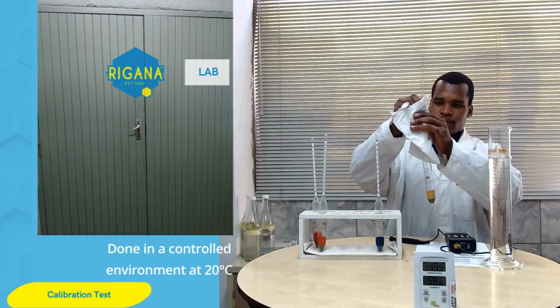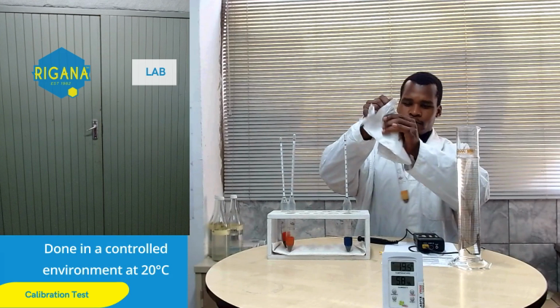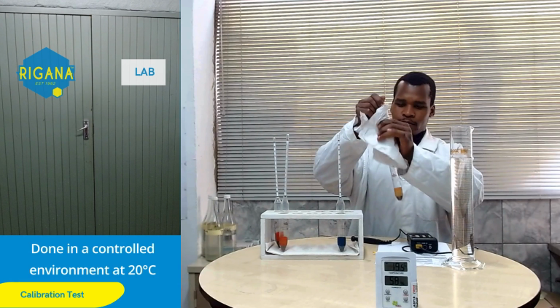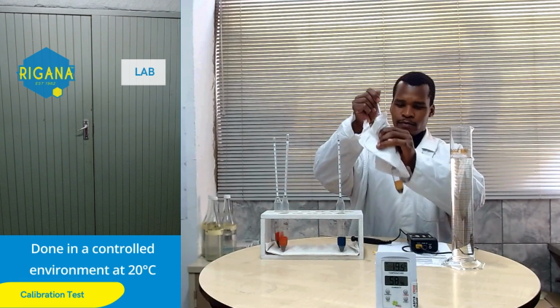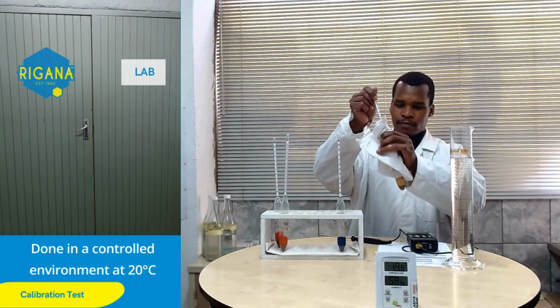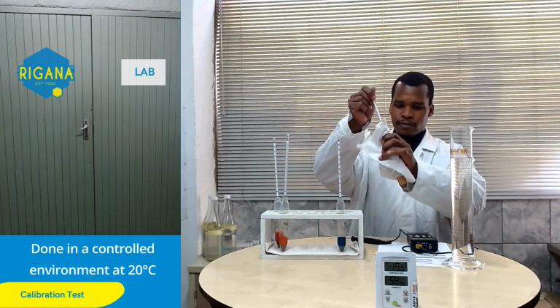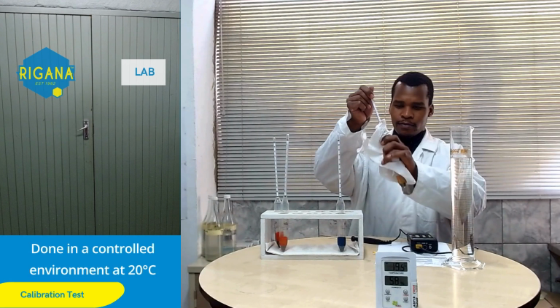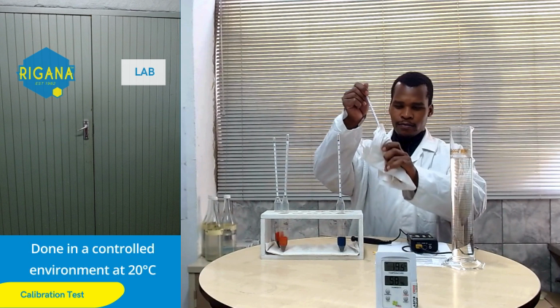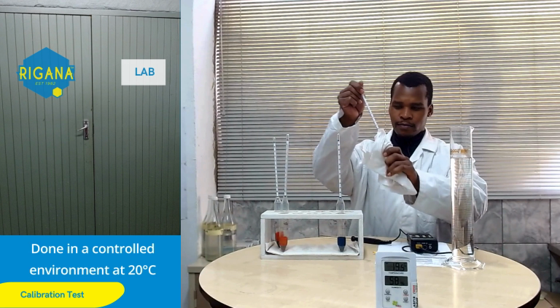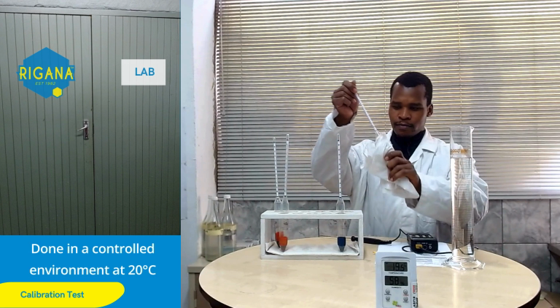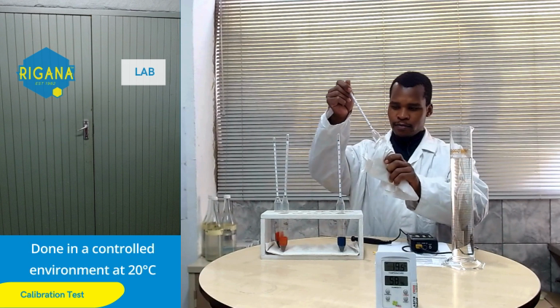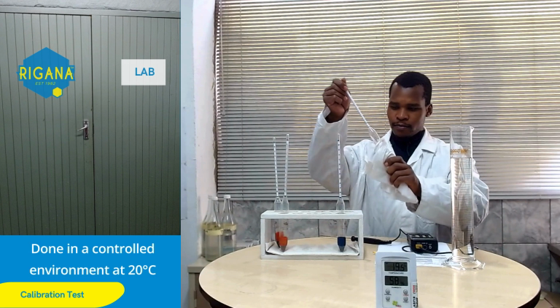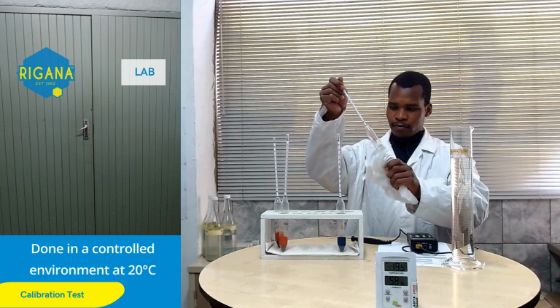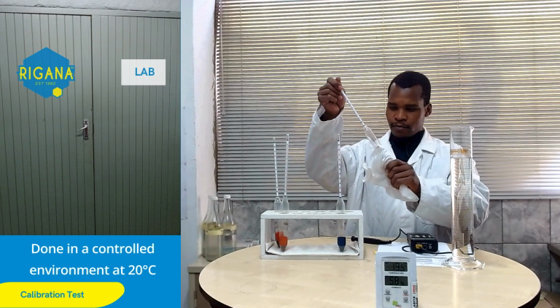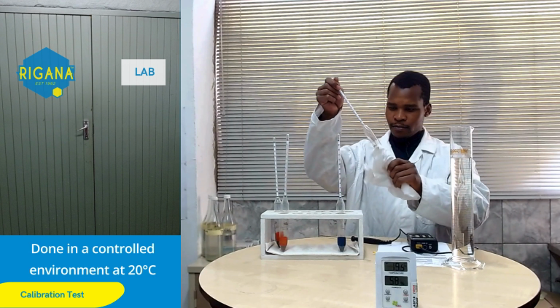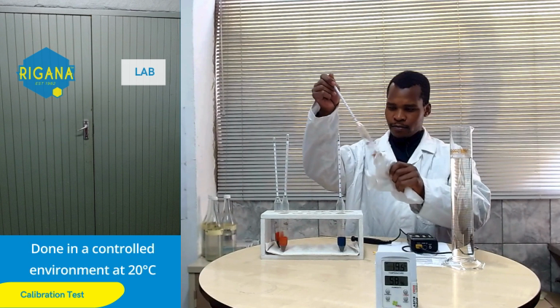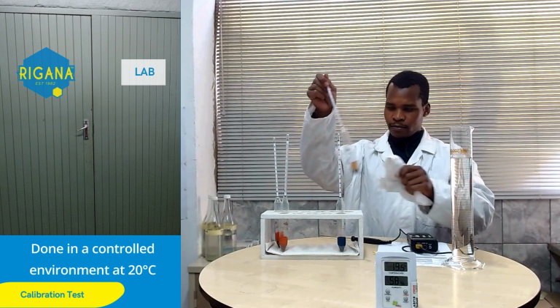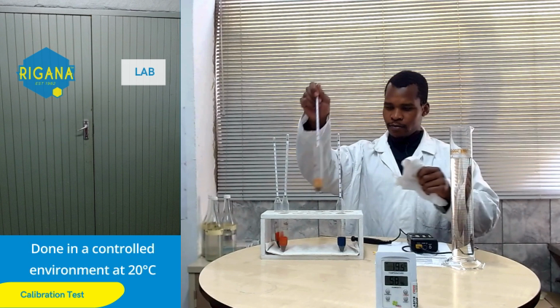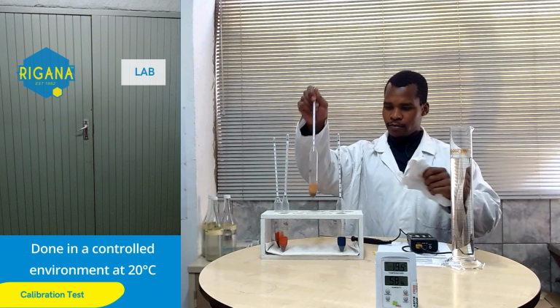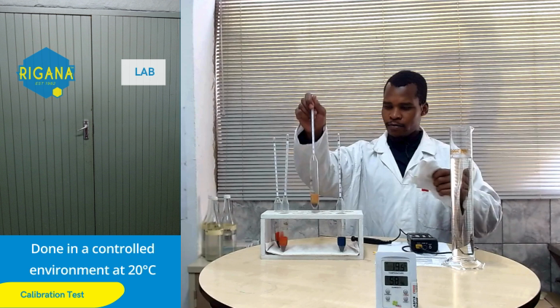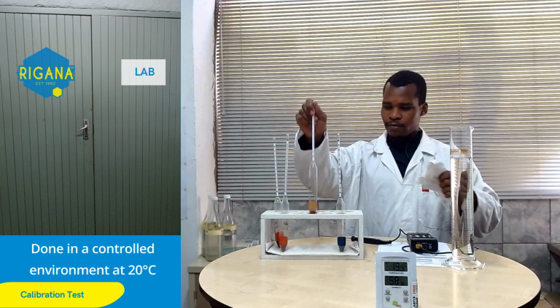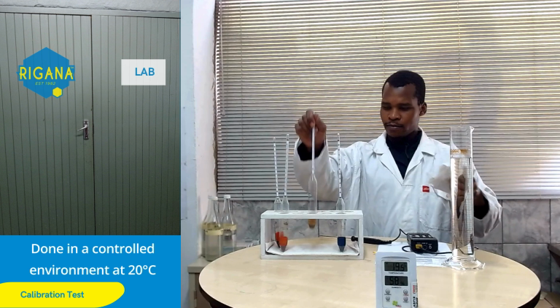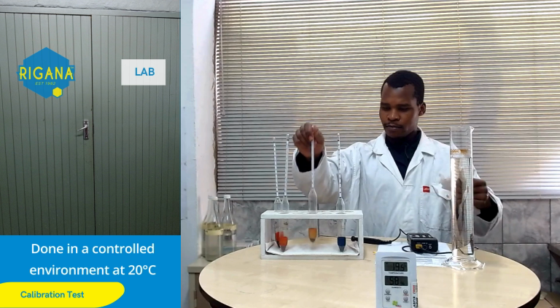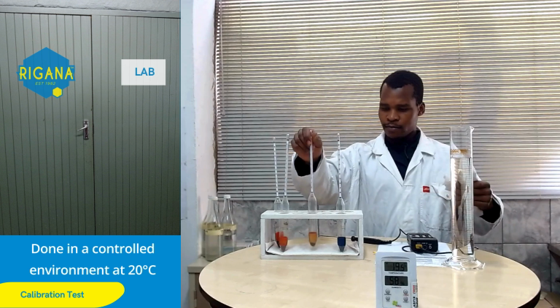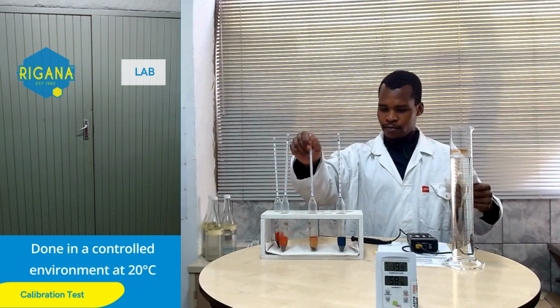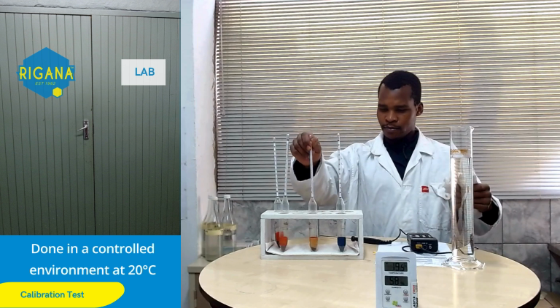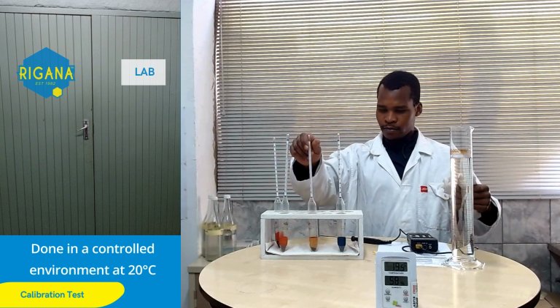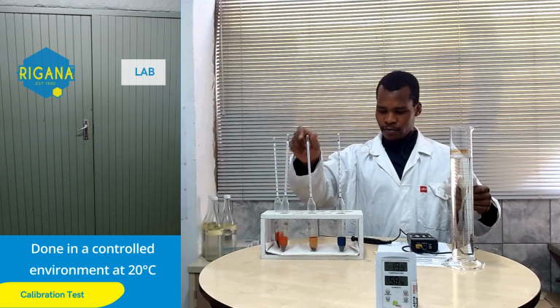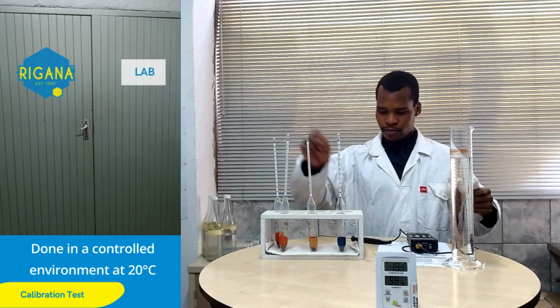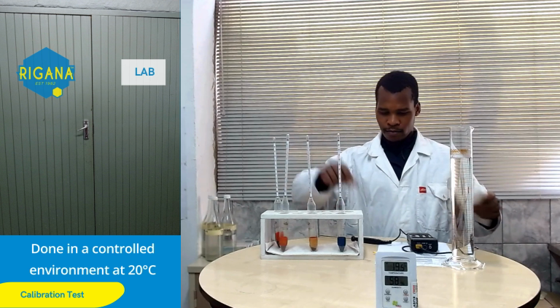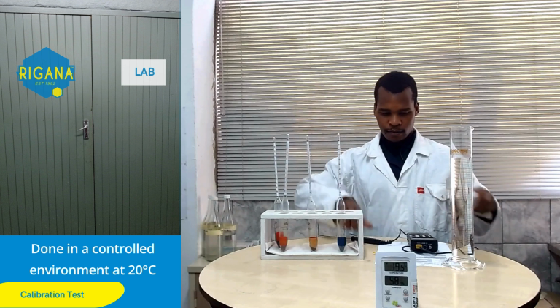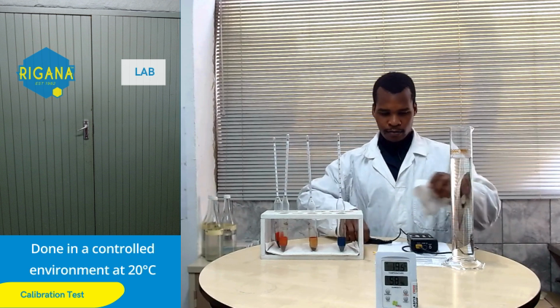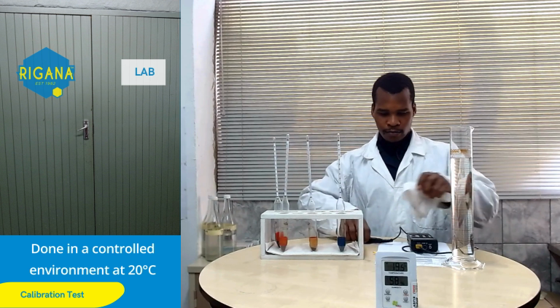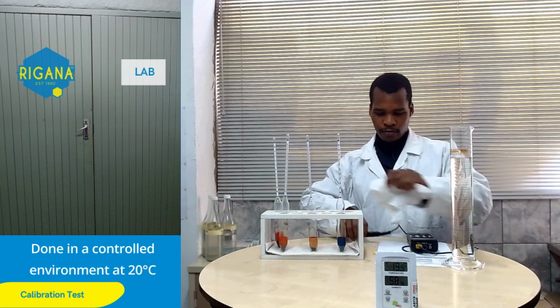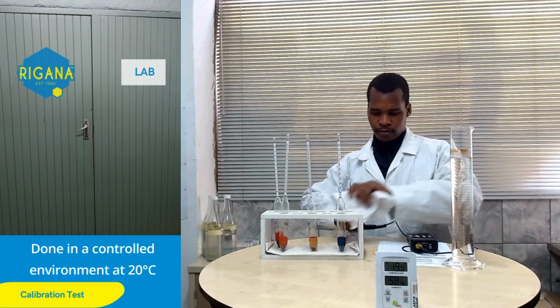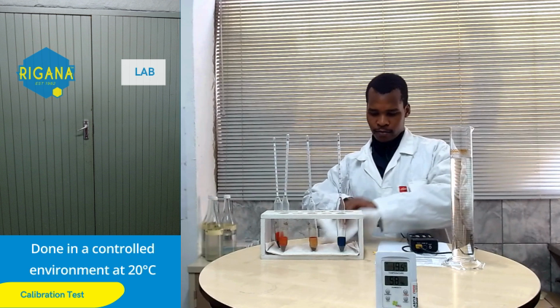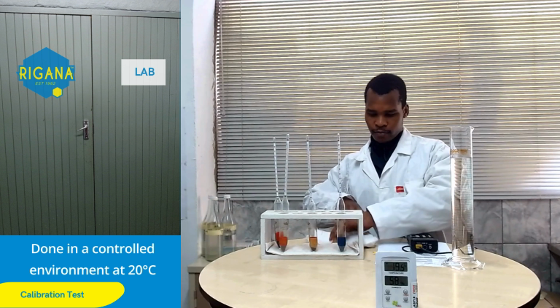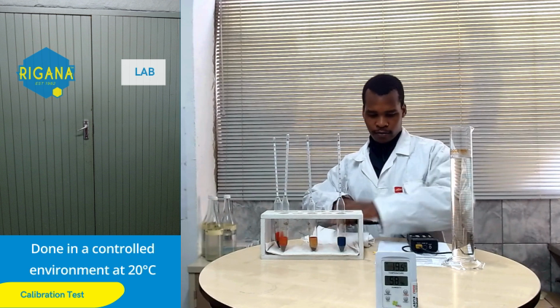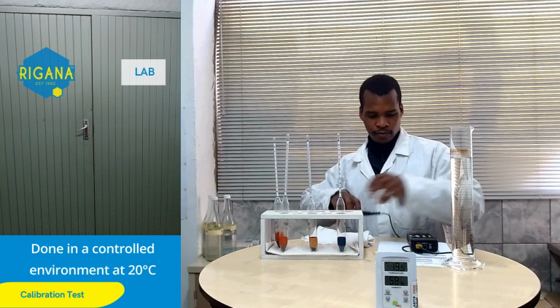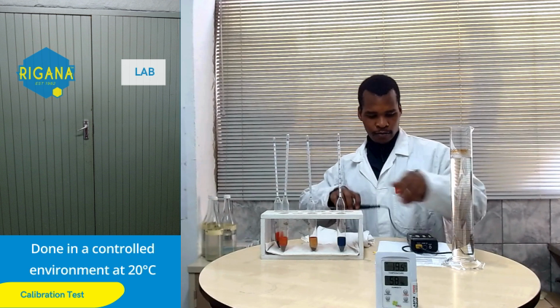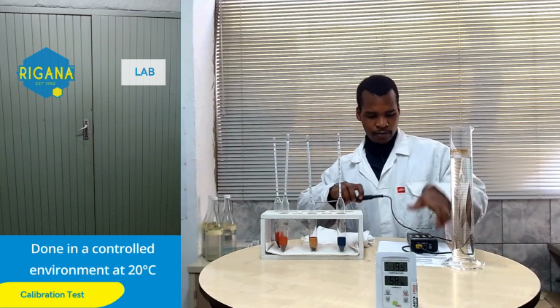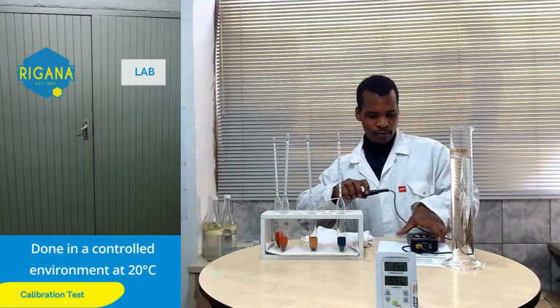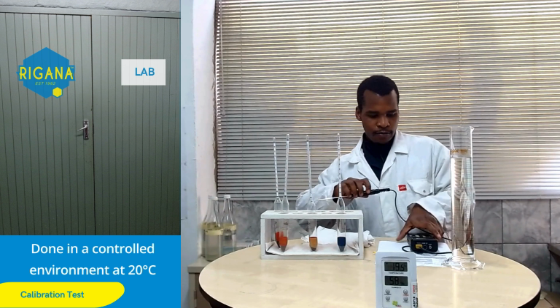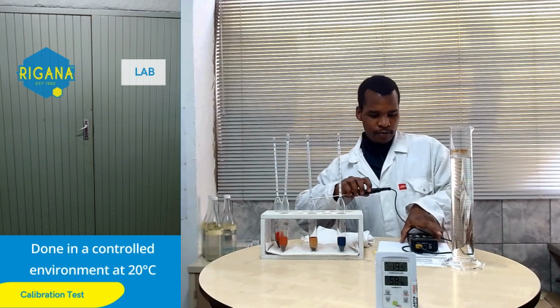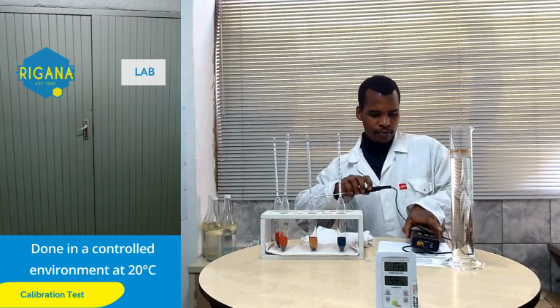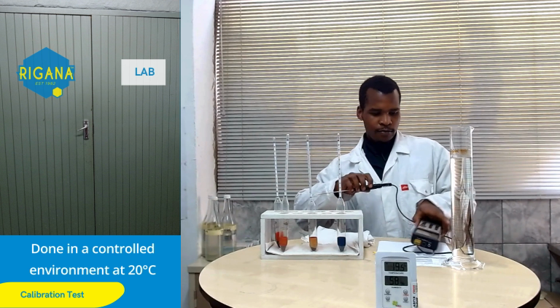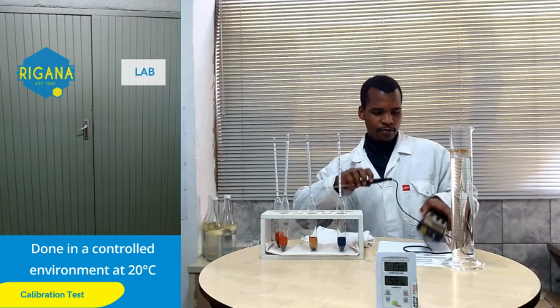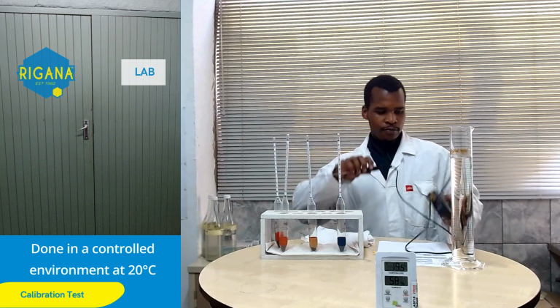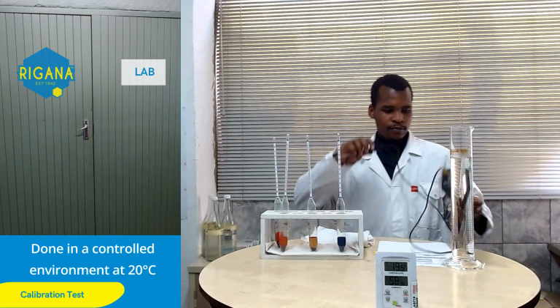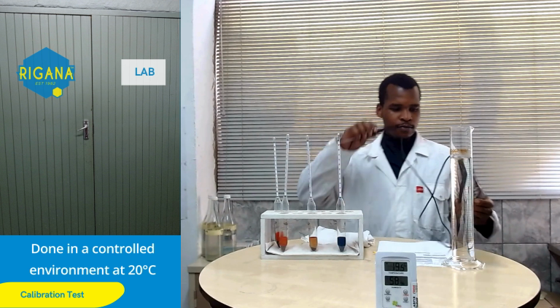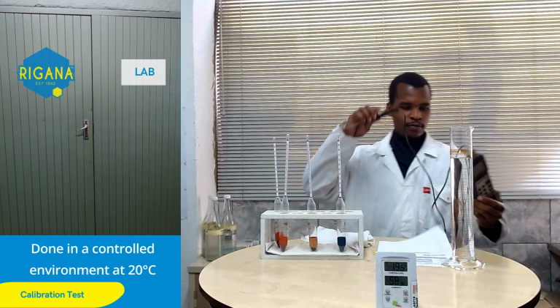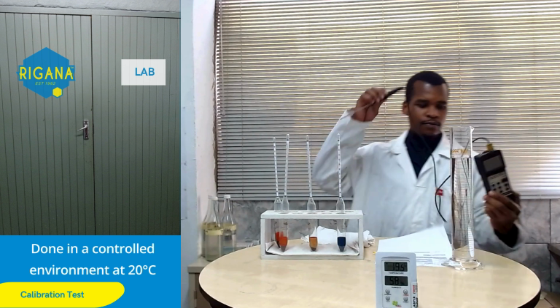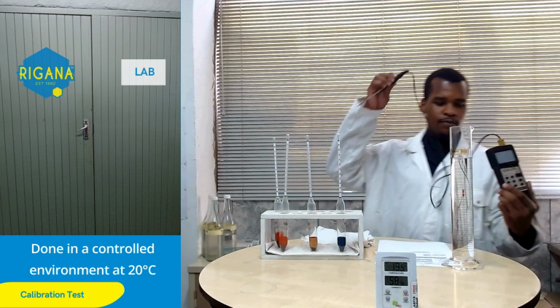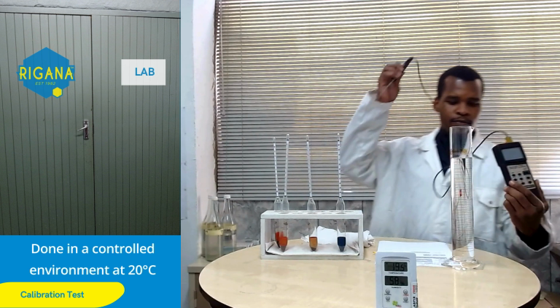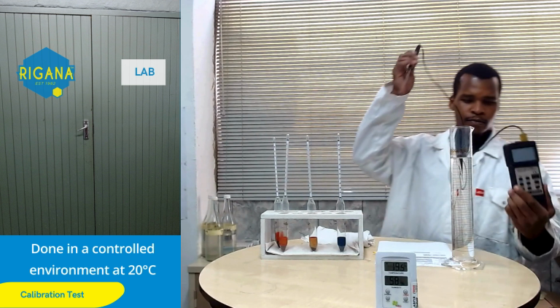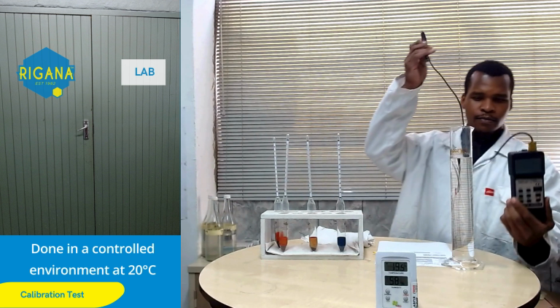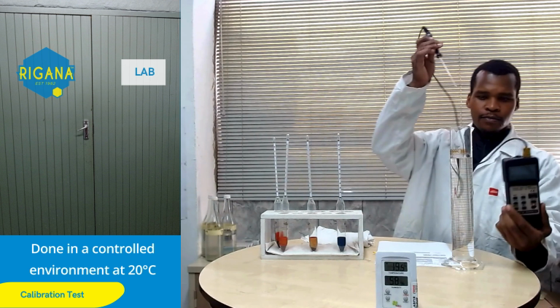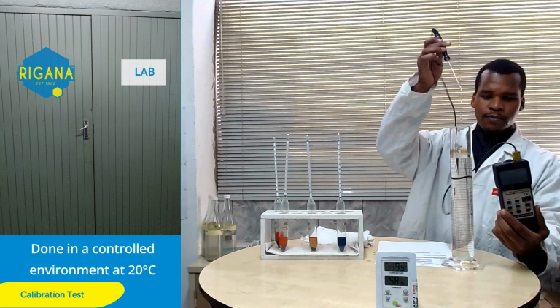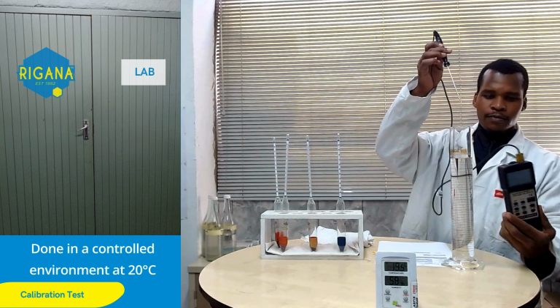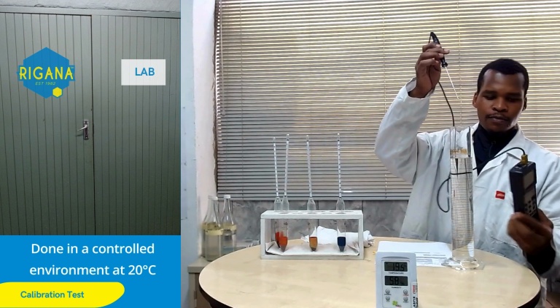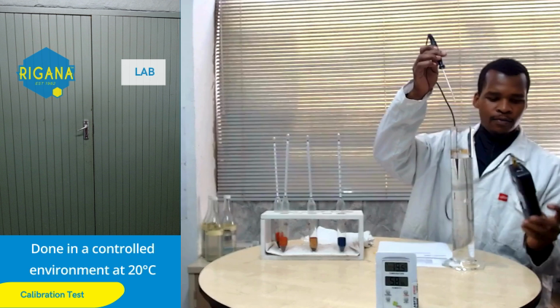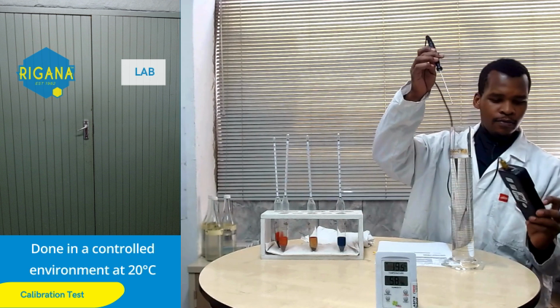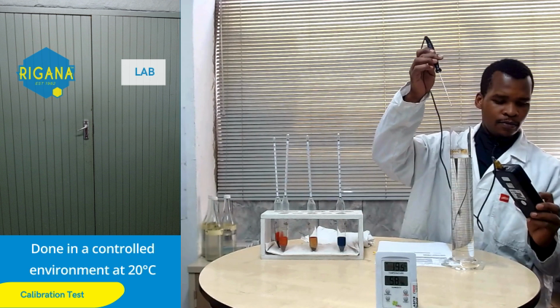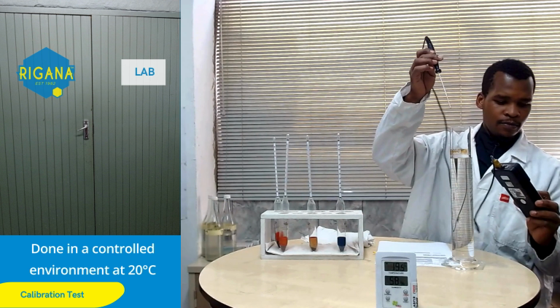Regana has its own calibration laboratory. Calibrations are always done in a controlled environment of 20 degrees Celsius.